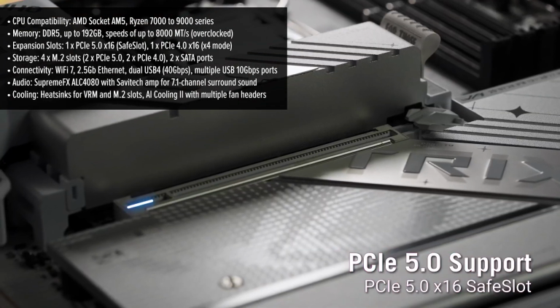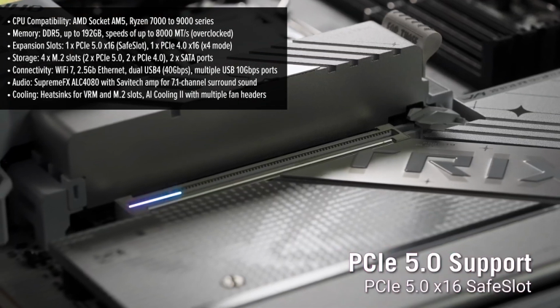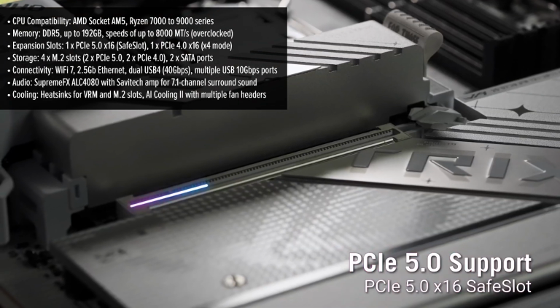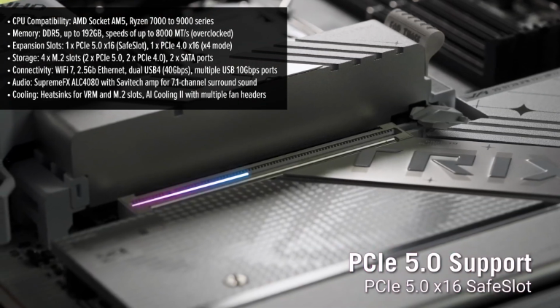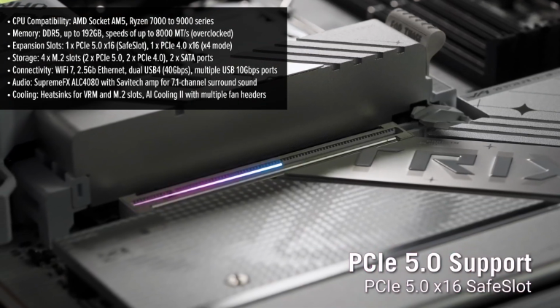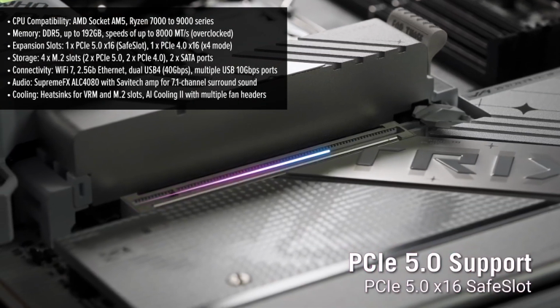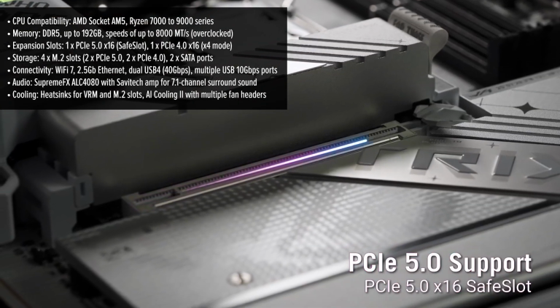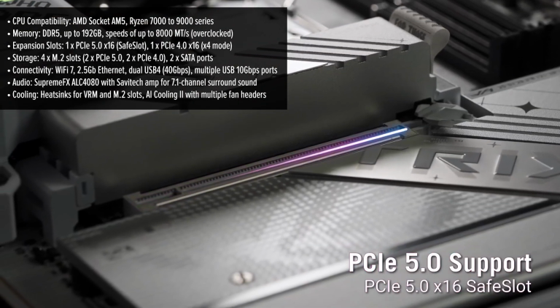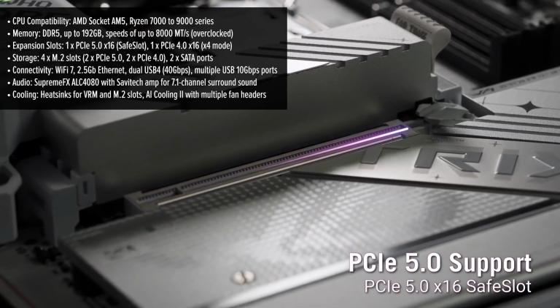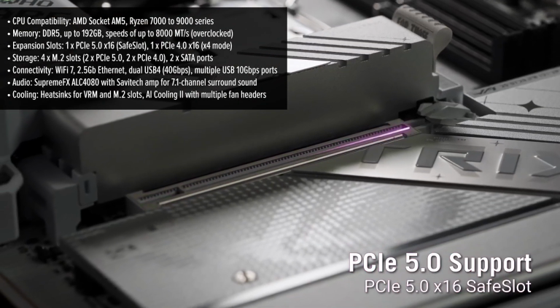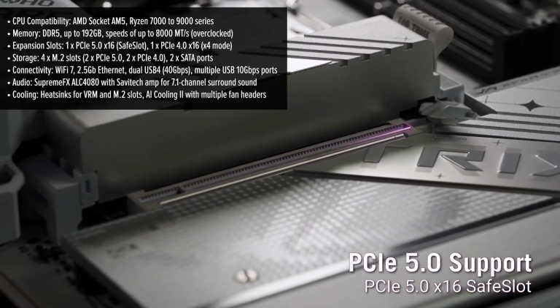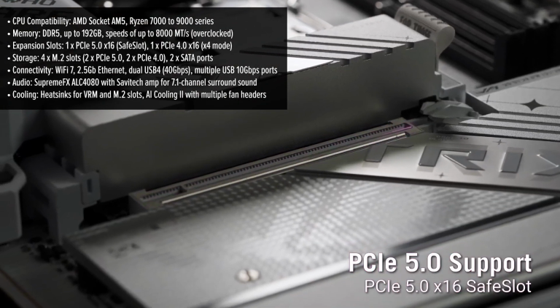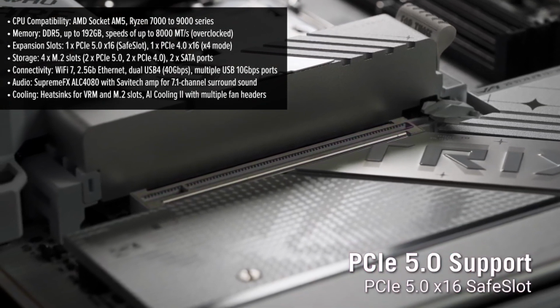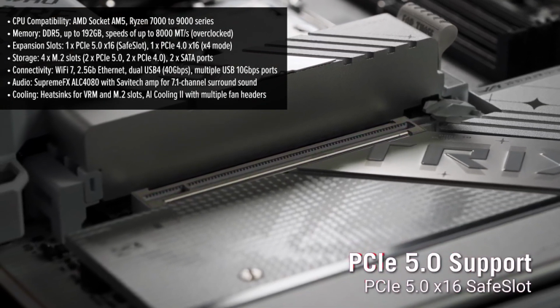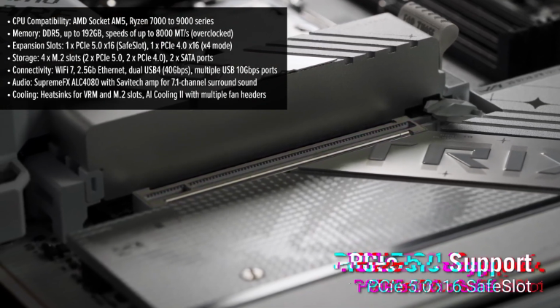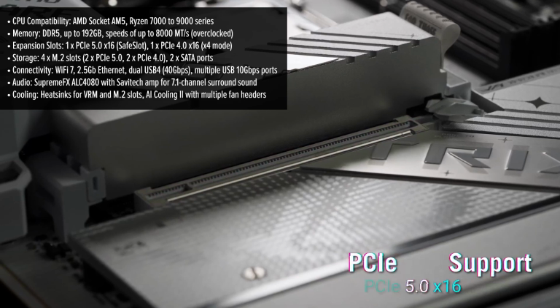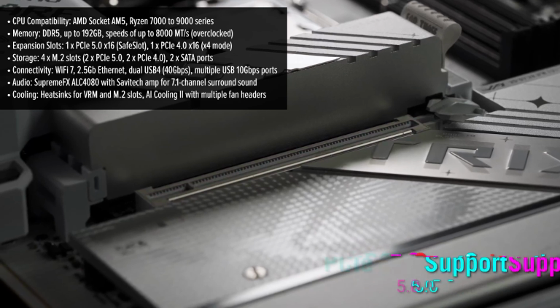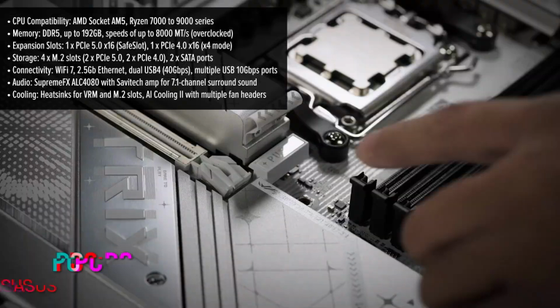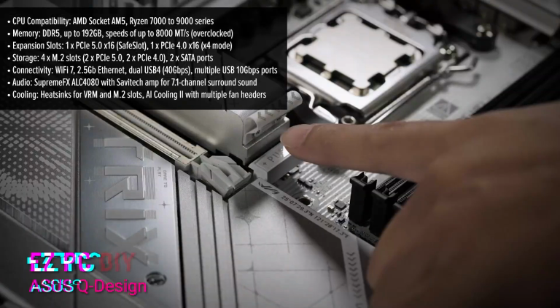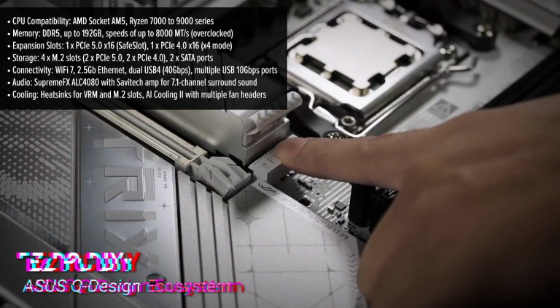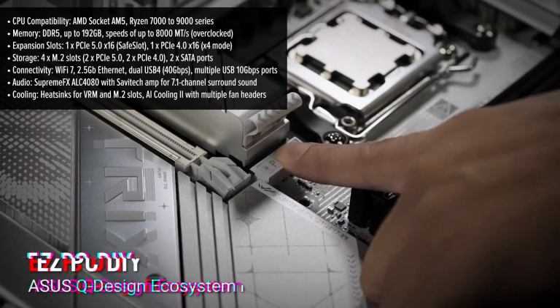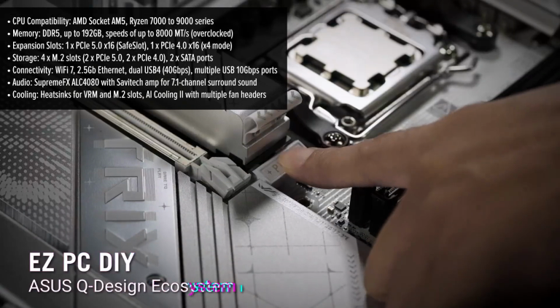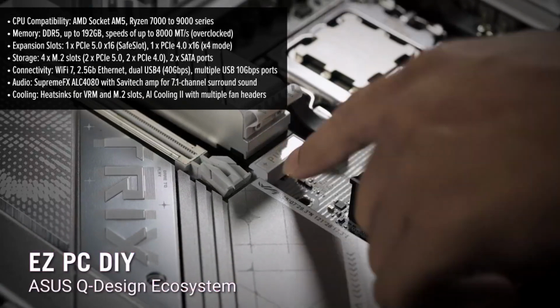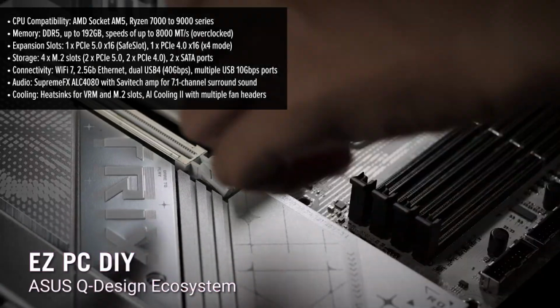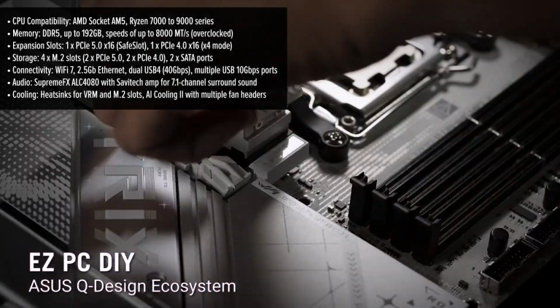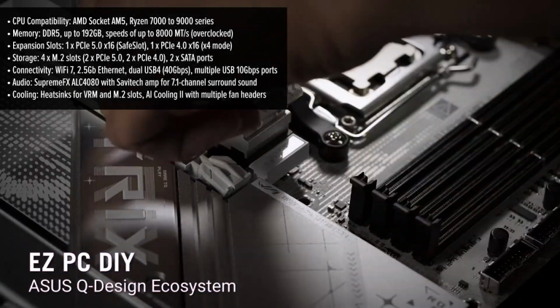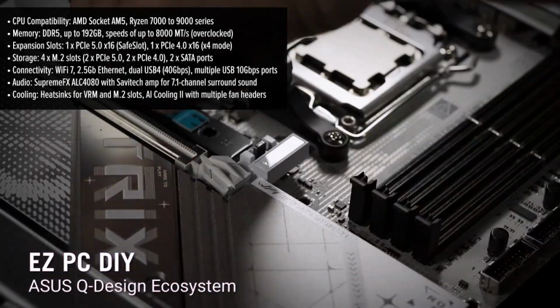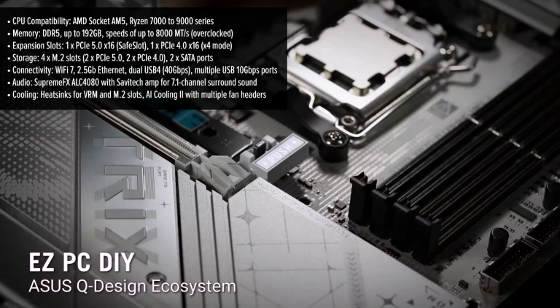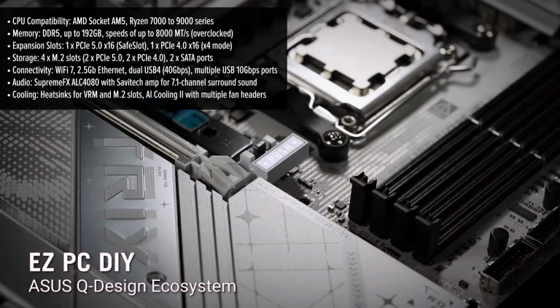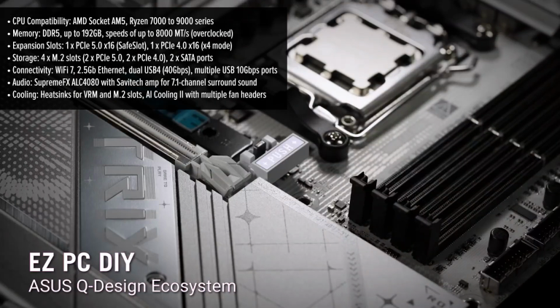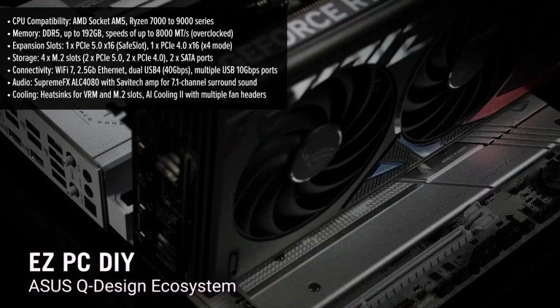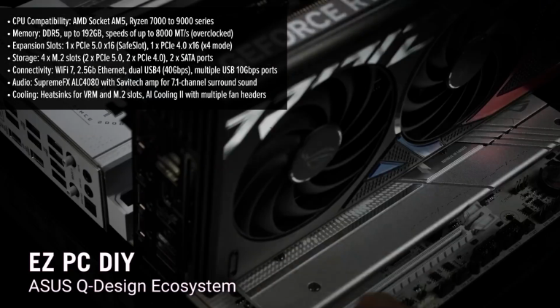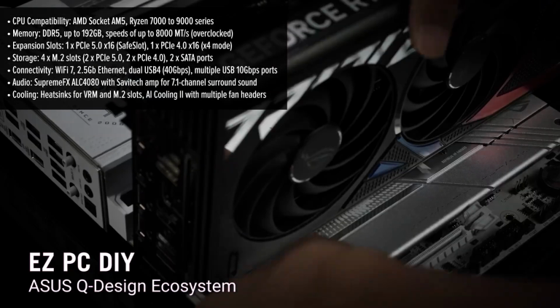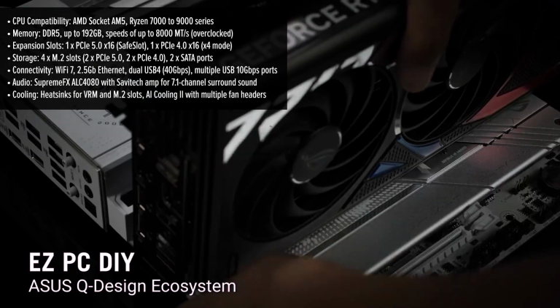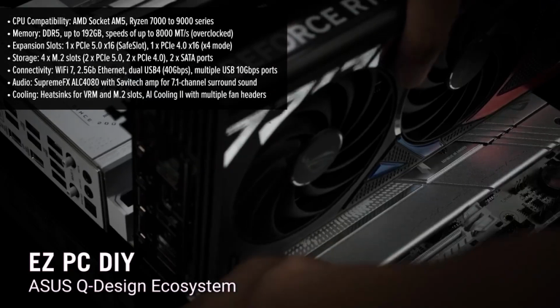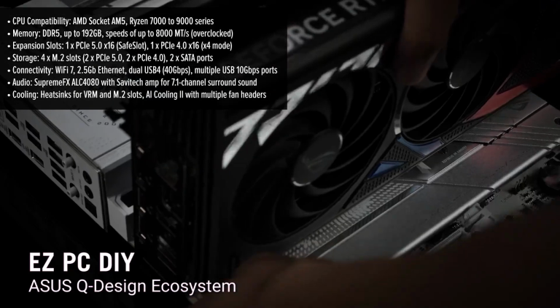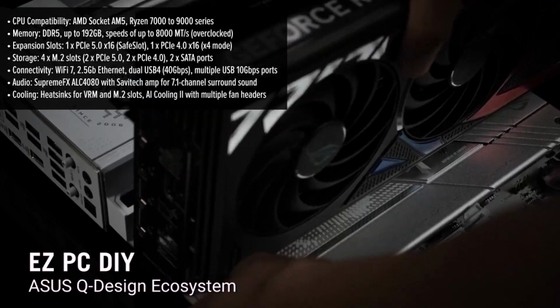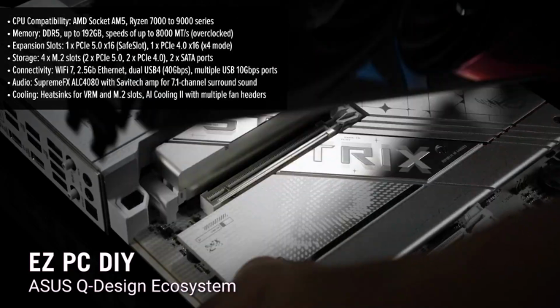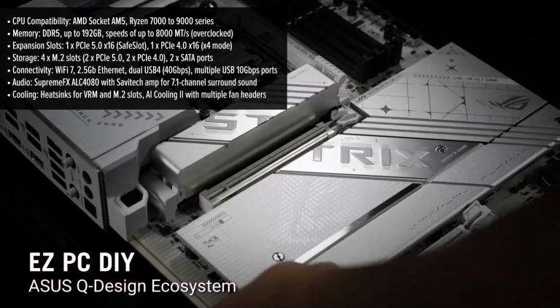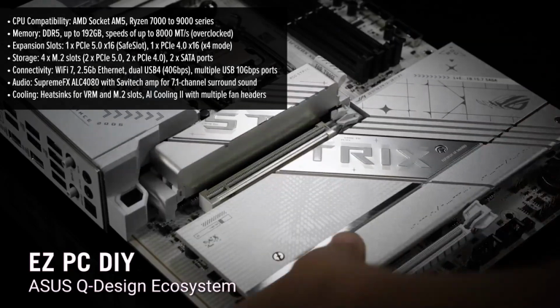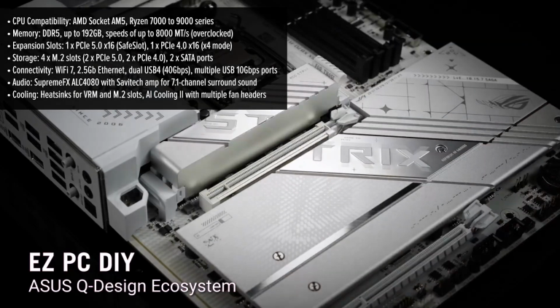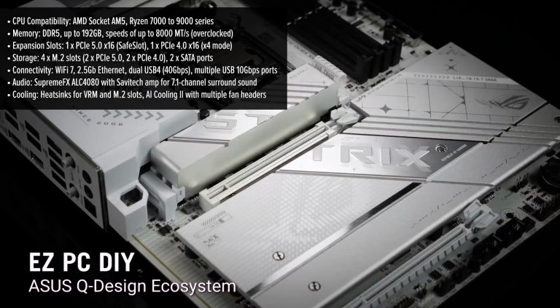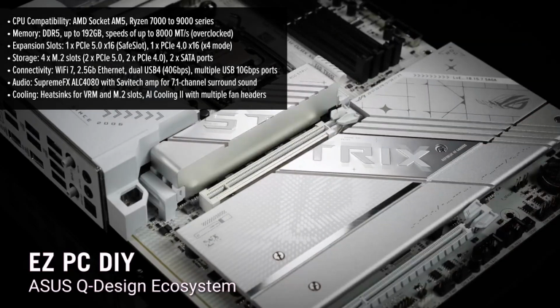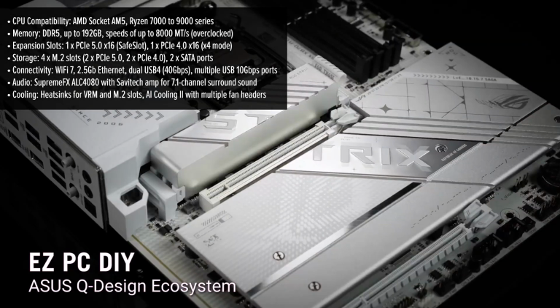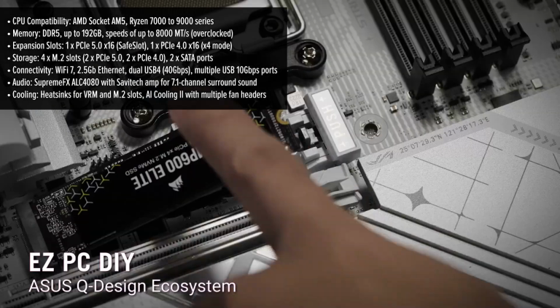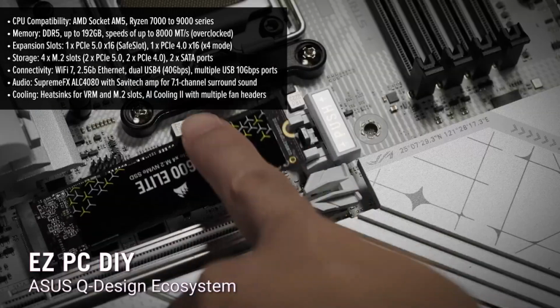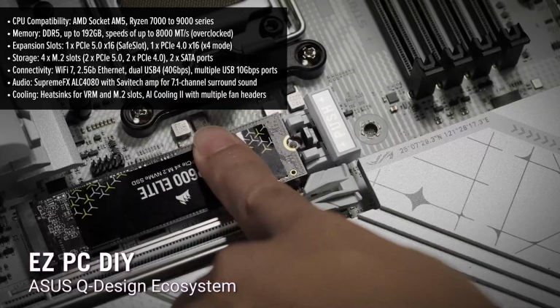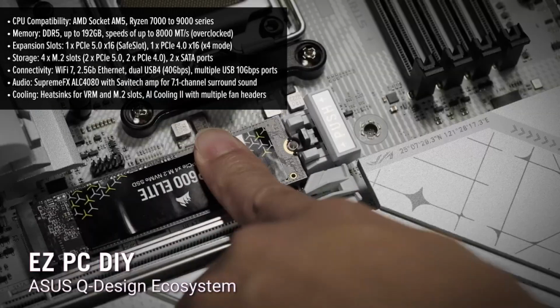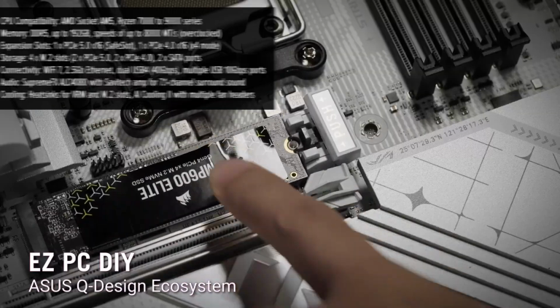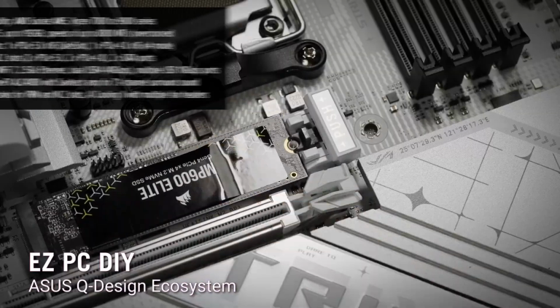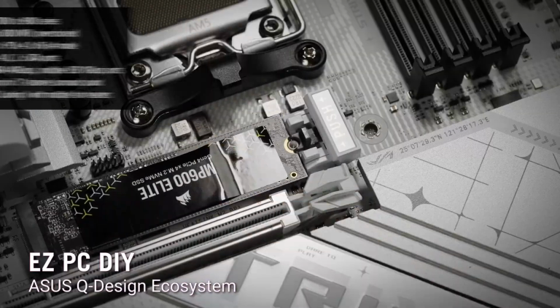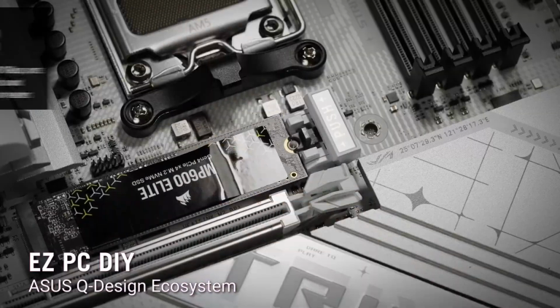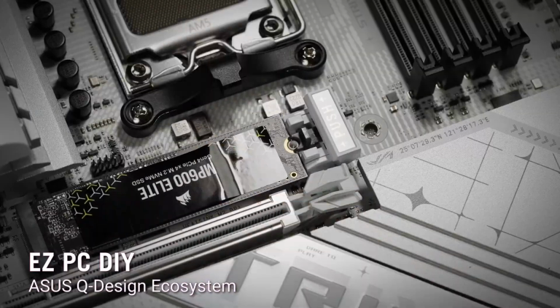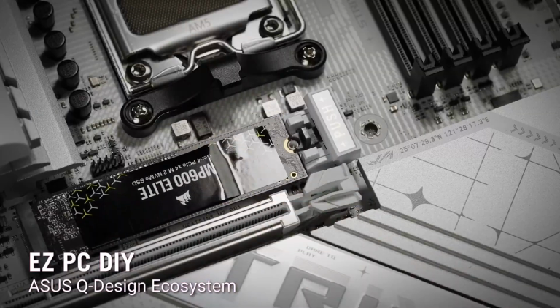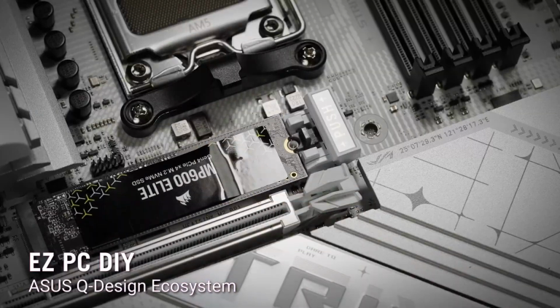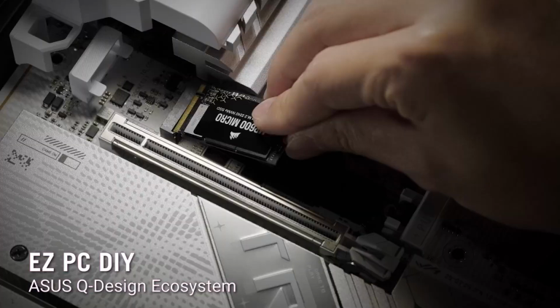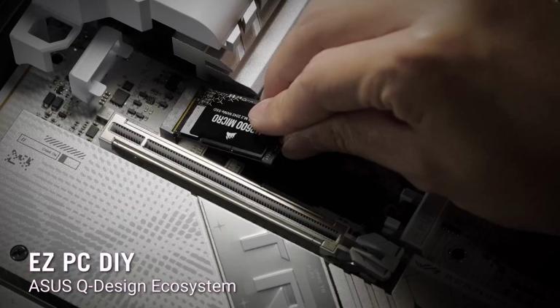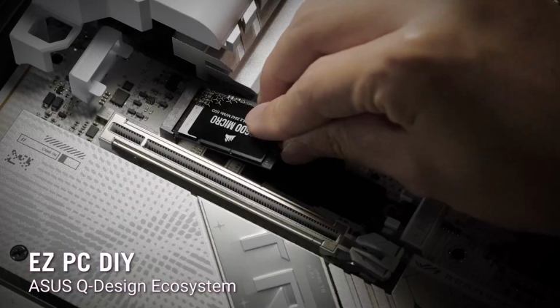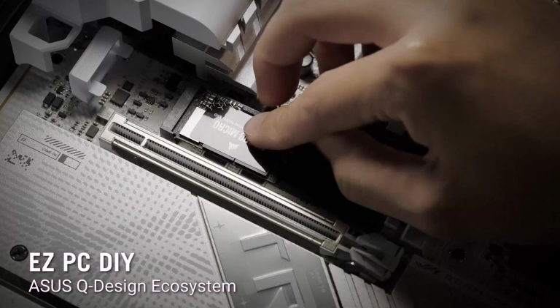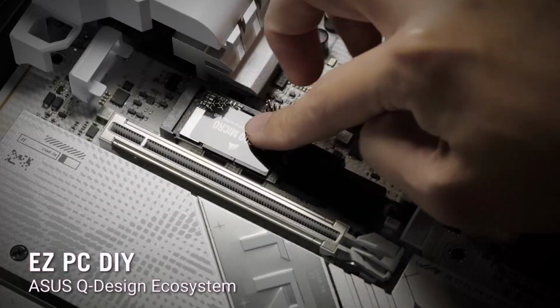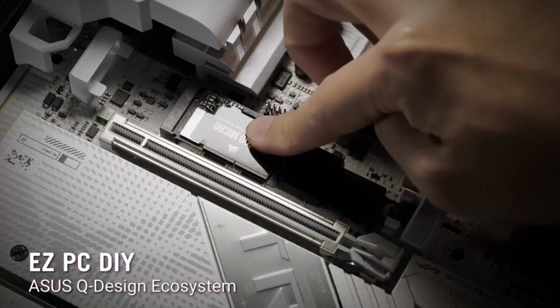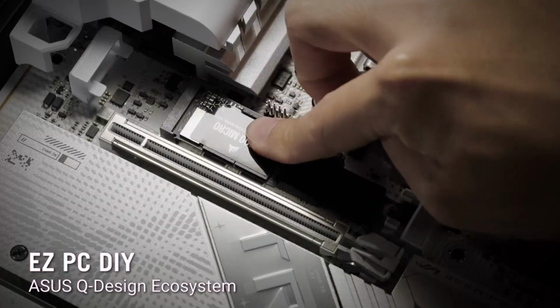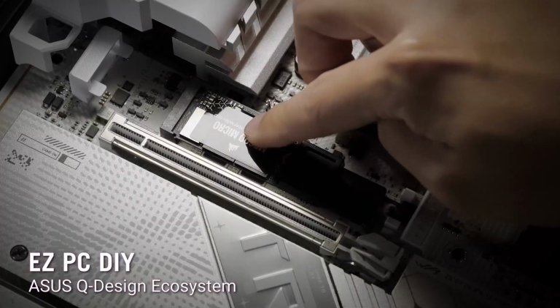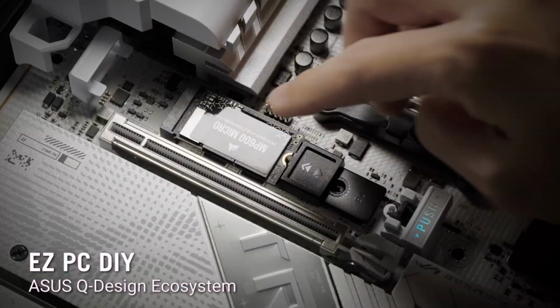The DDR5 memory support, for example, allows for rapid multitasking and high-speed data transfers, making it ideal for both gaming and content creation.